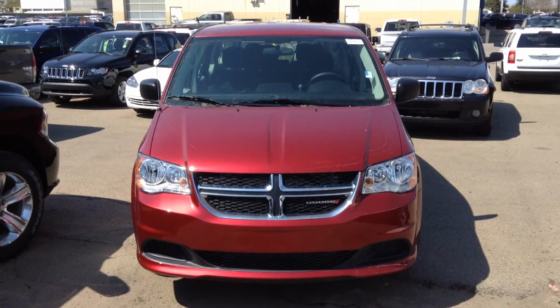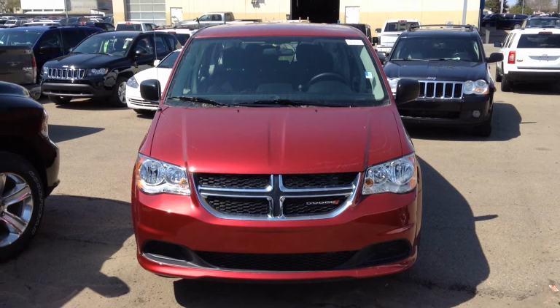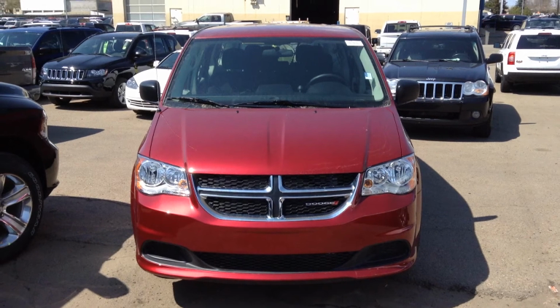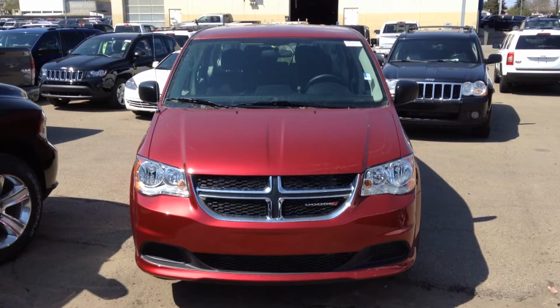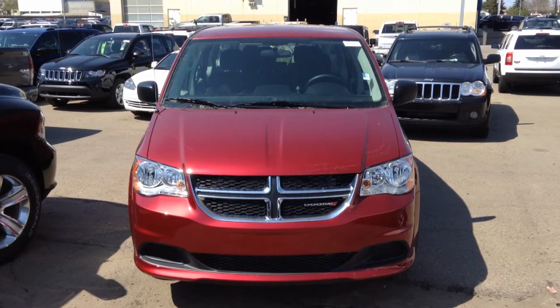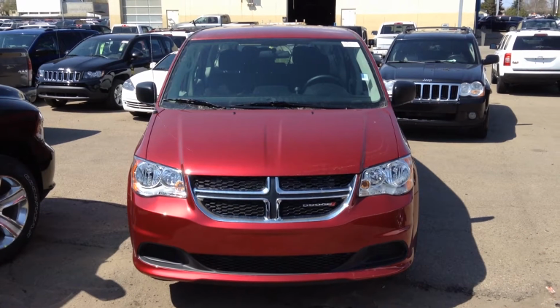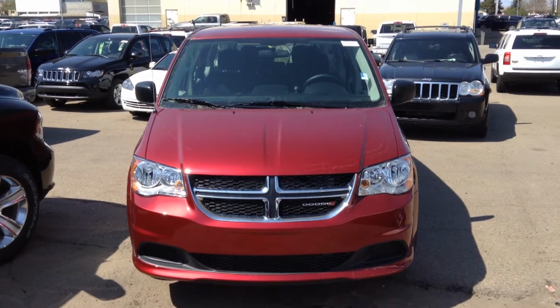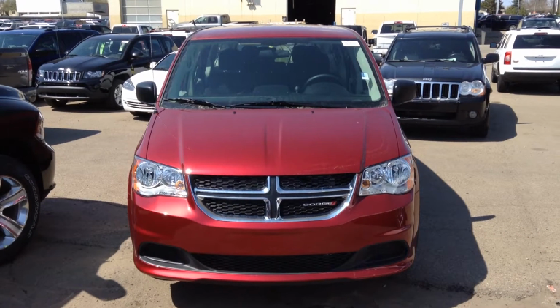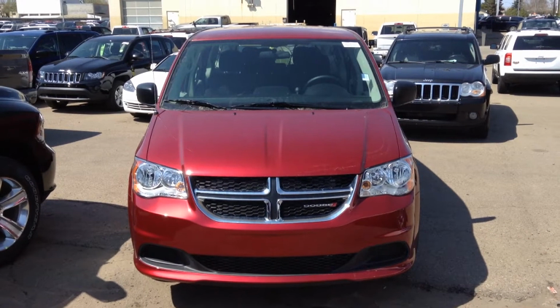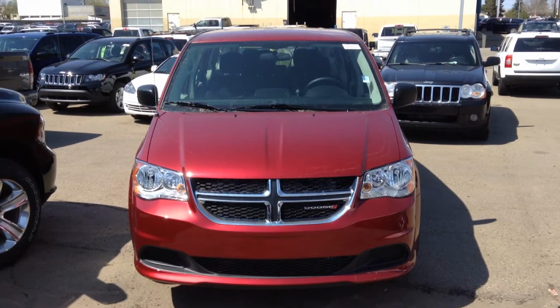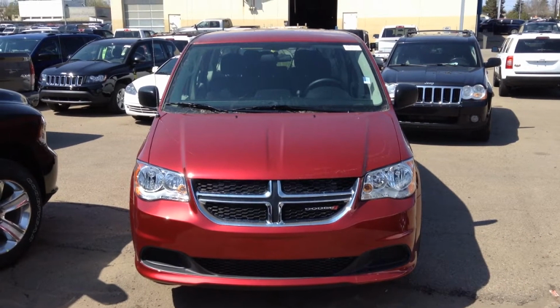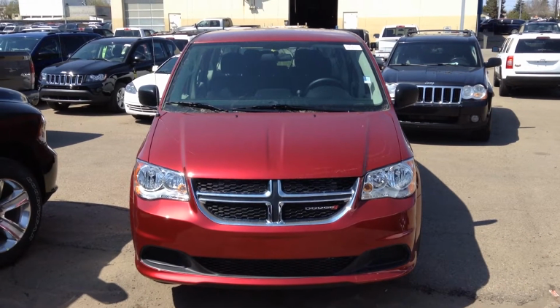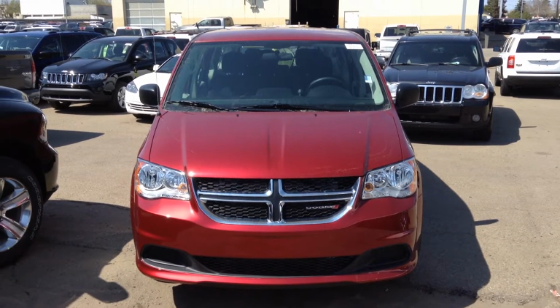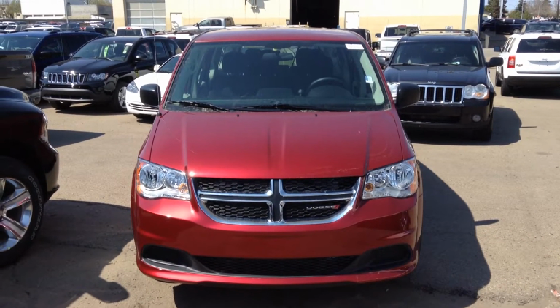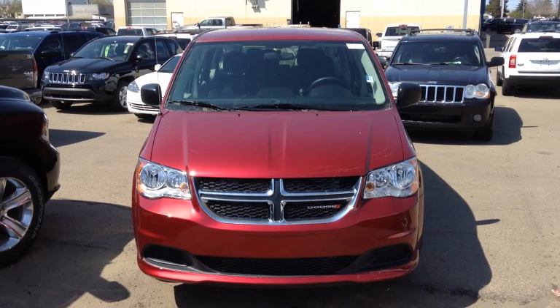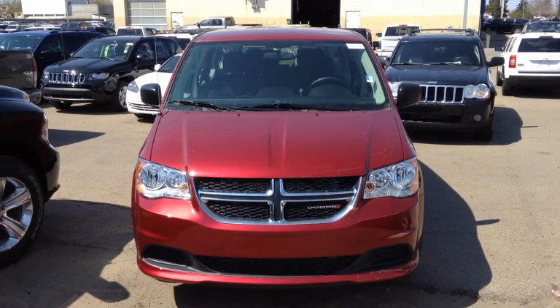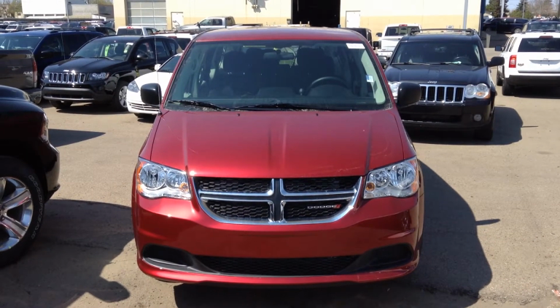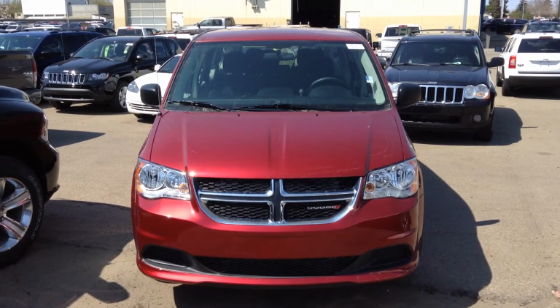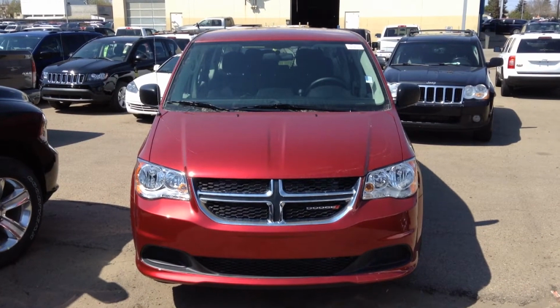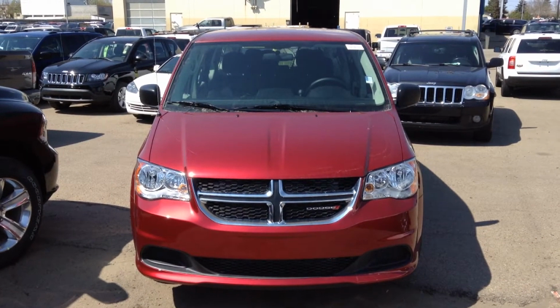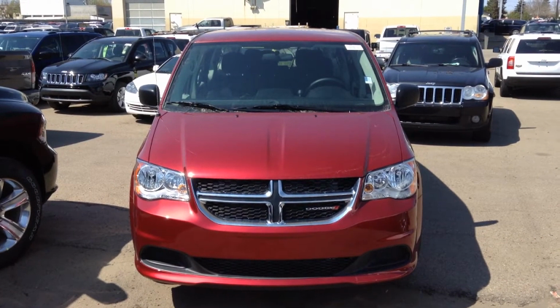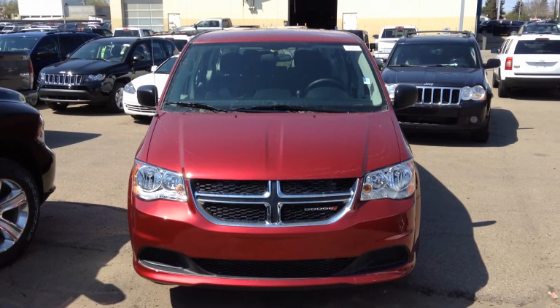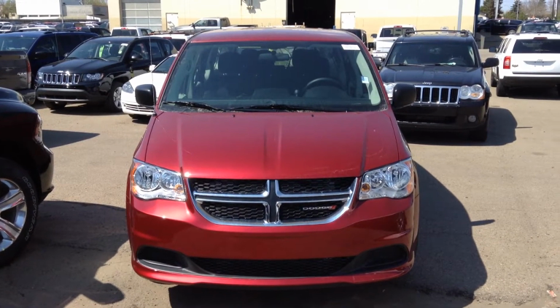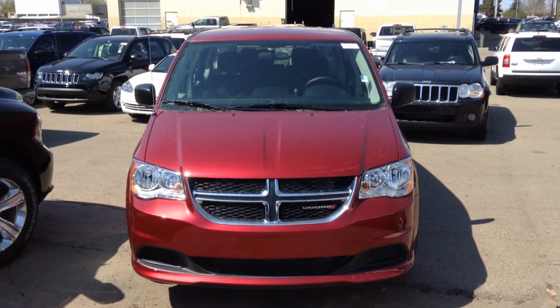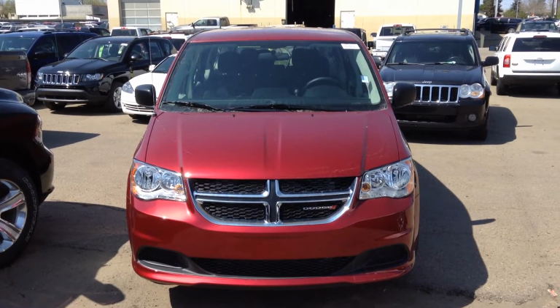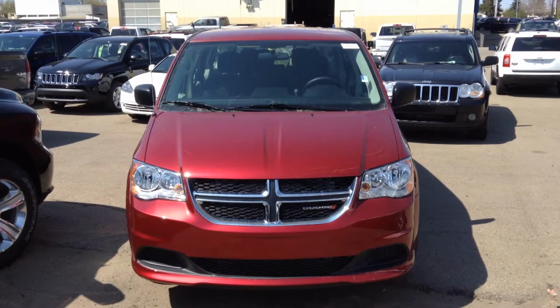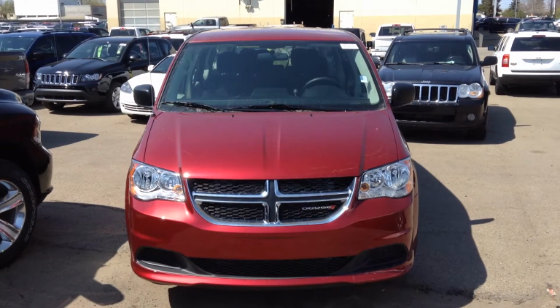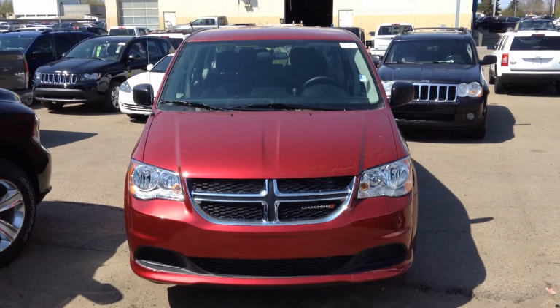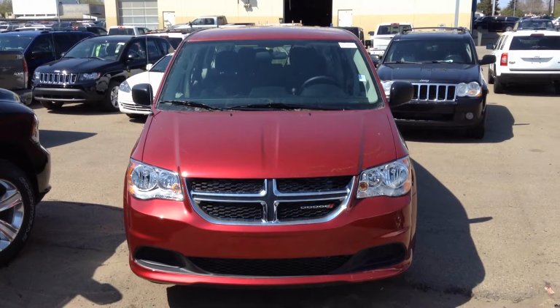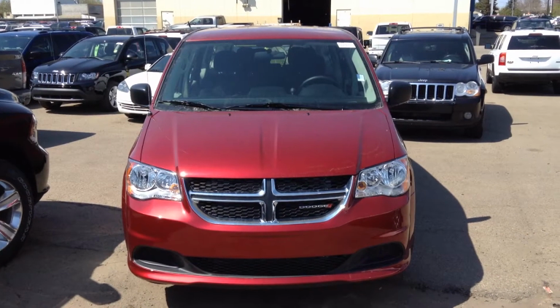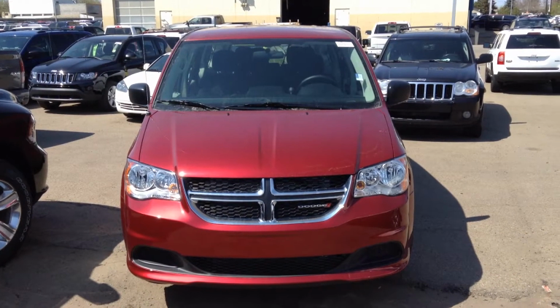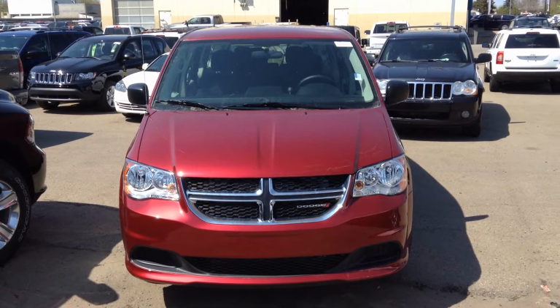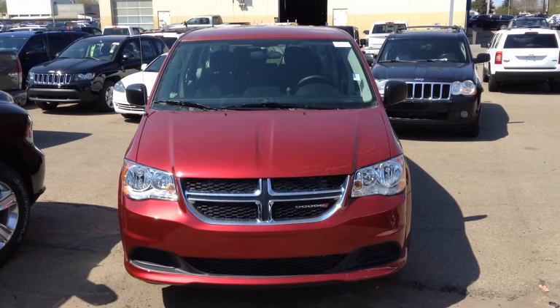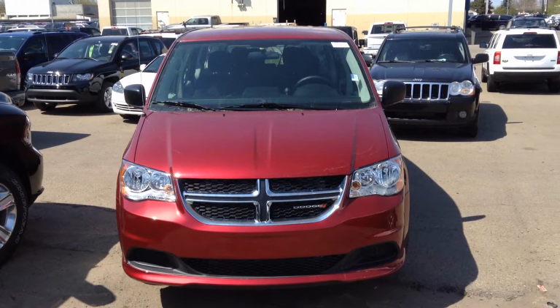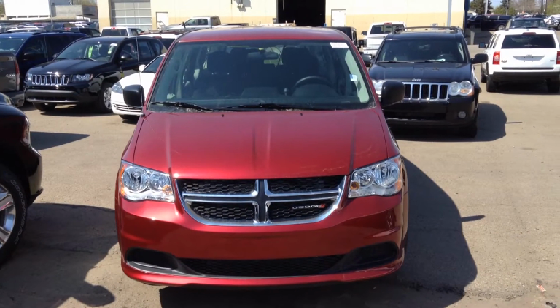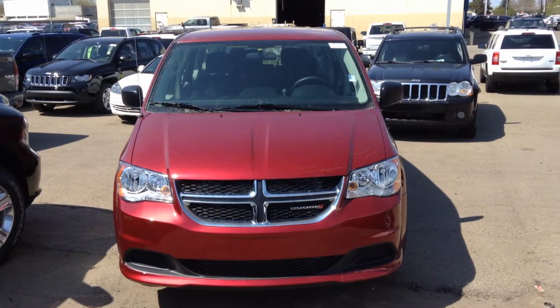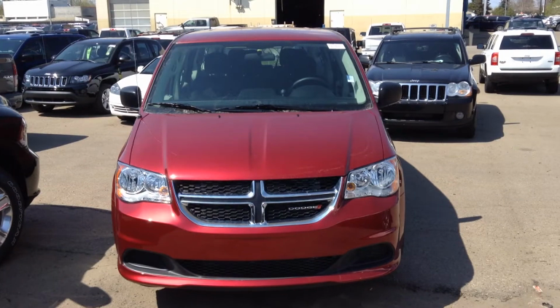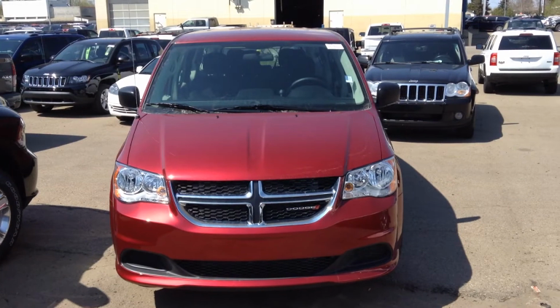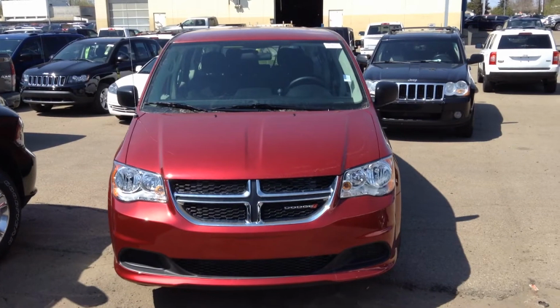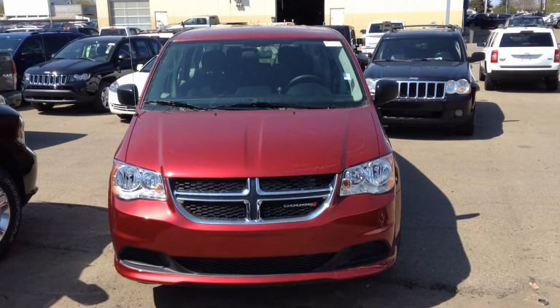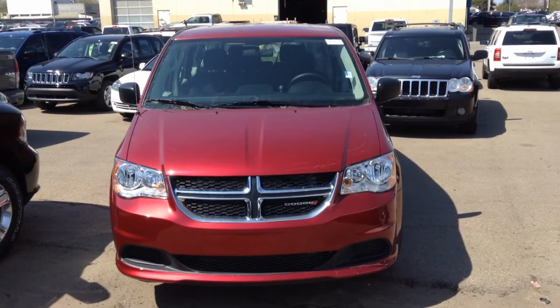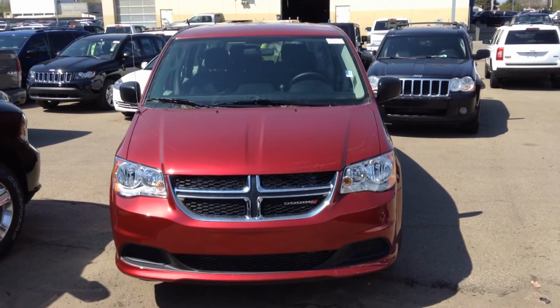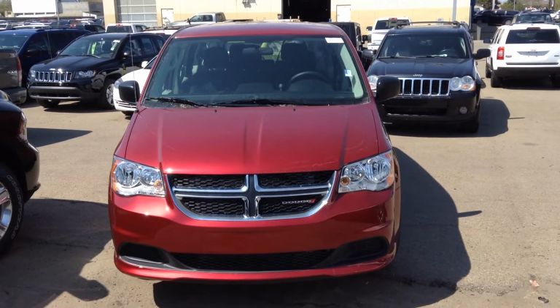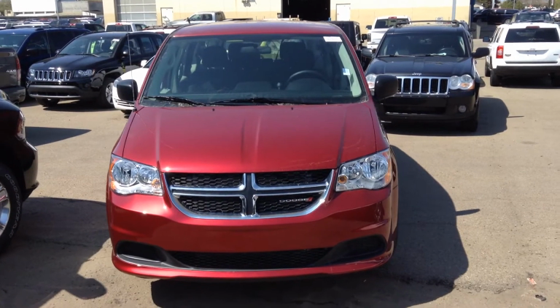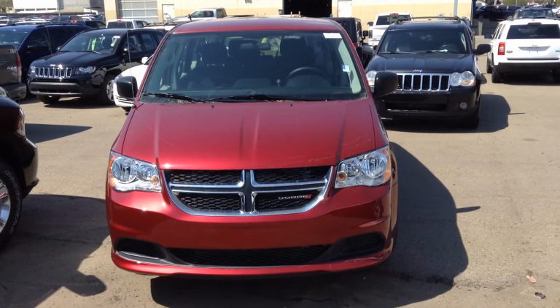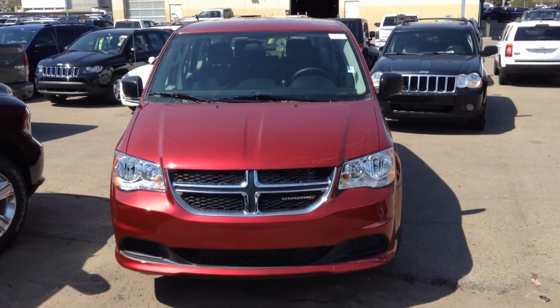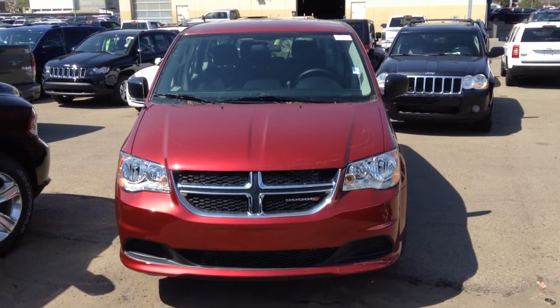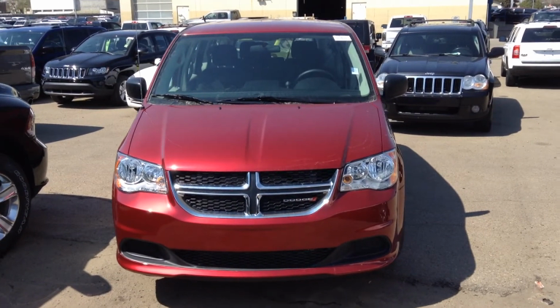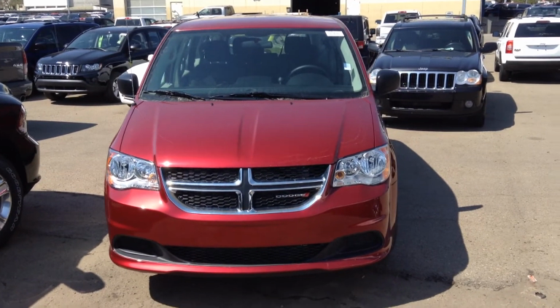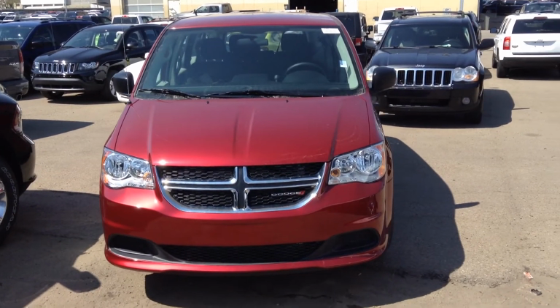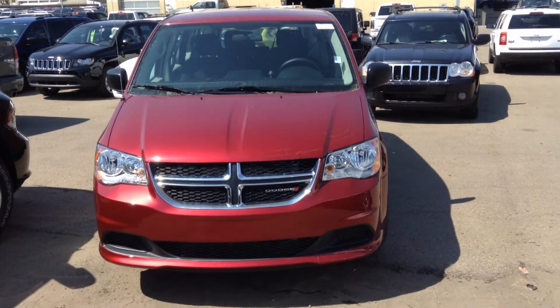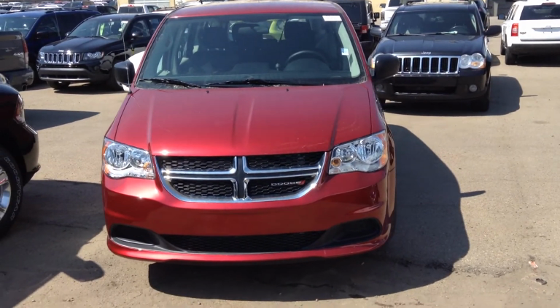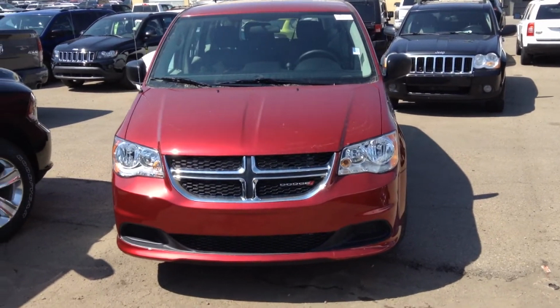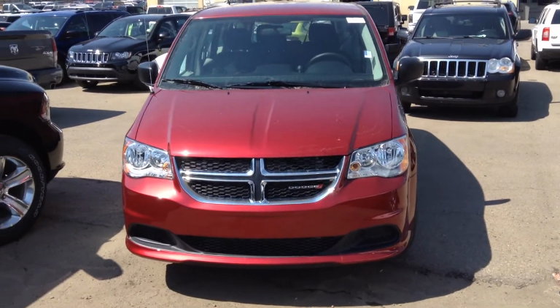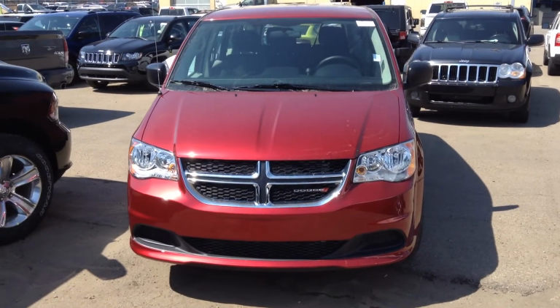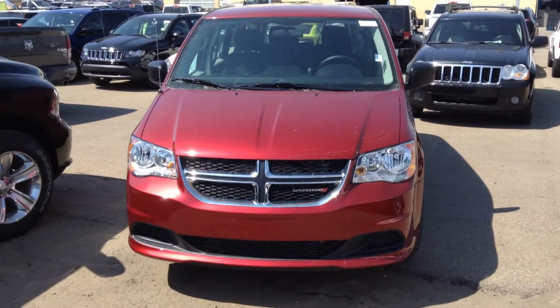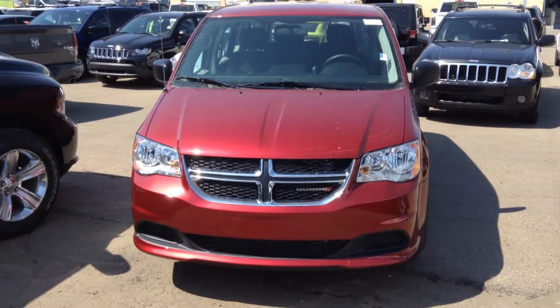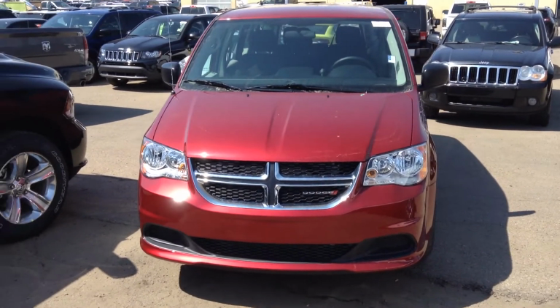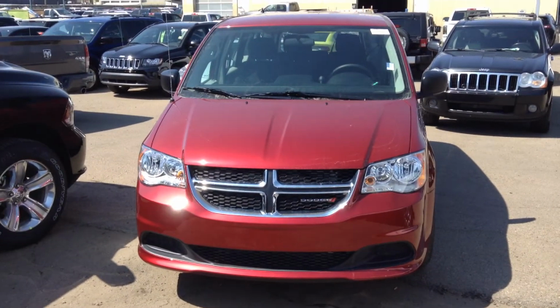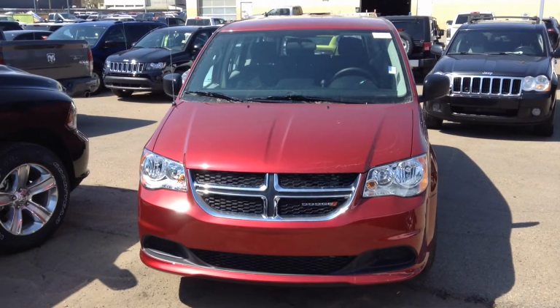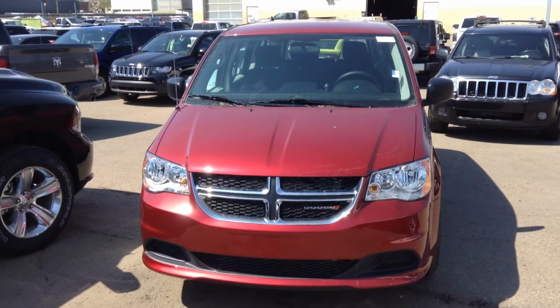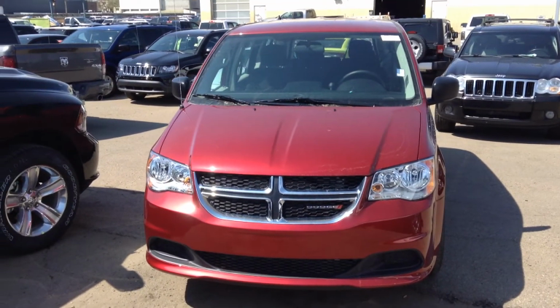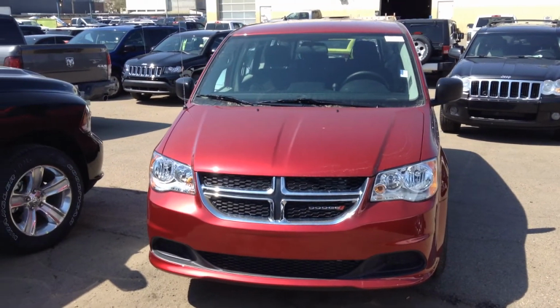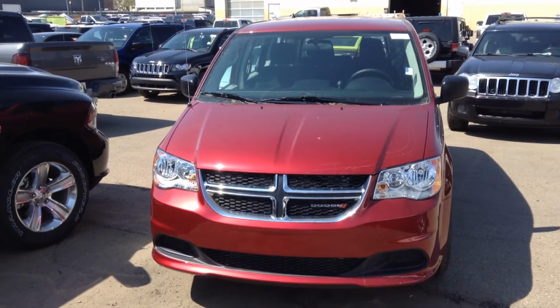Hi Tyler, Jeremiah Viner here from Londonderry. I just wanted to send you a quick walk around vehicle on the 2015 Grand Caravan you inquired about.